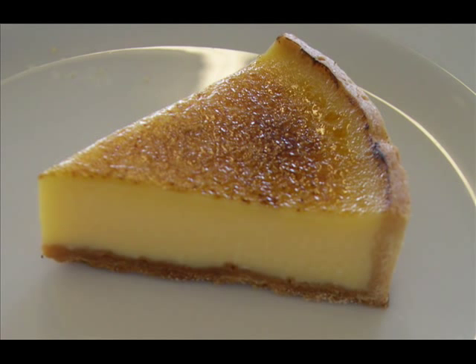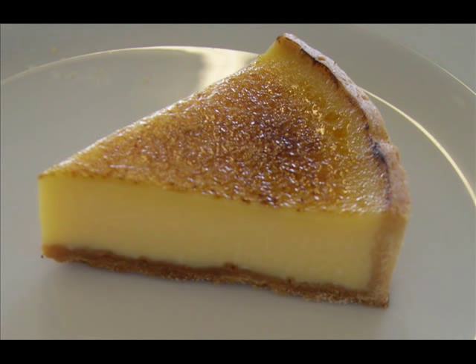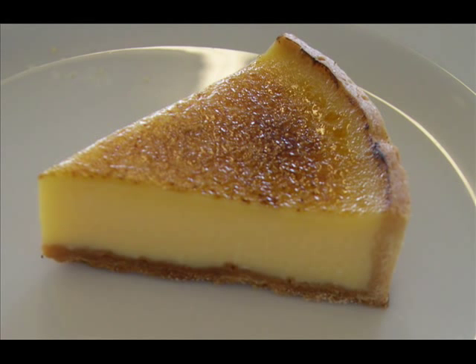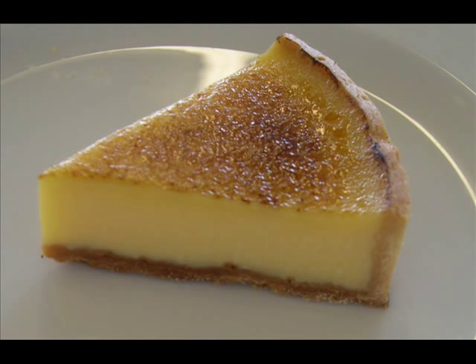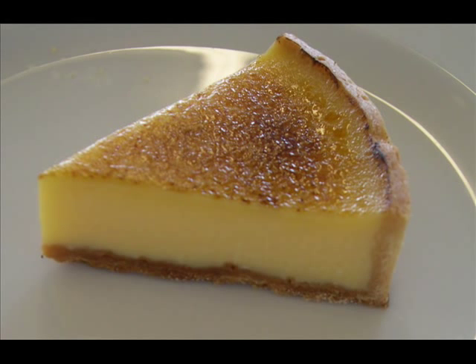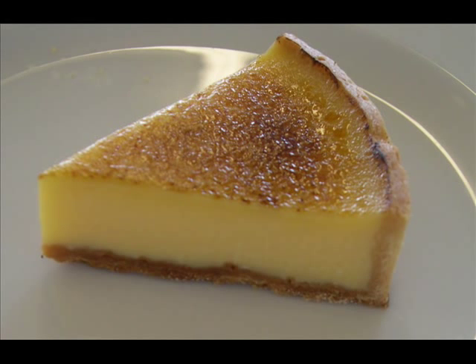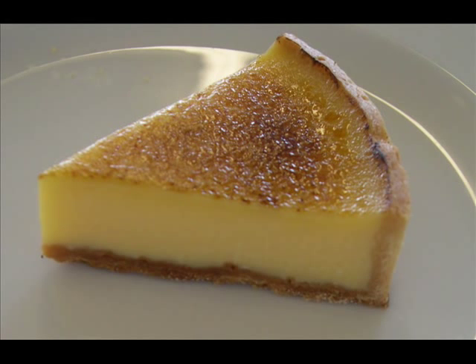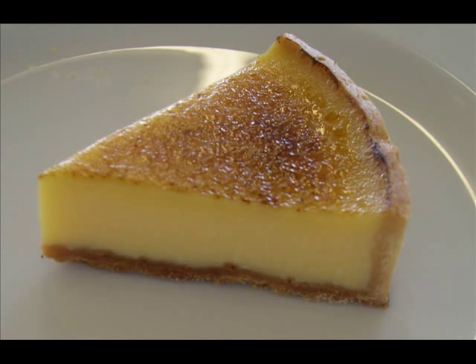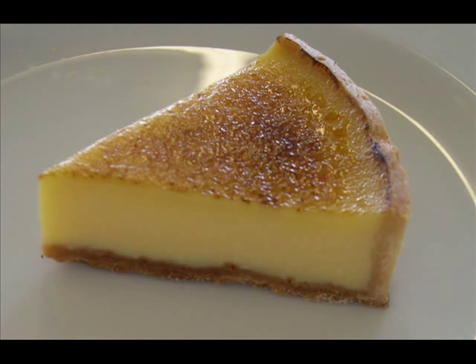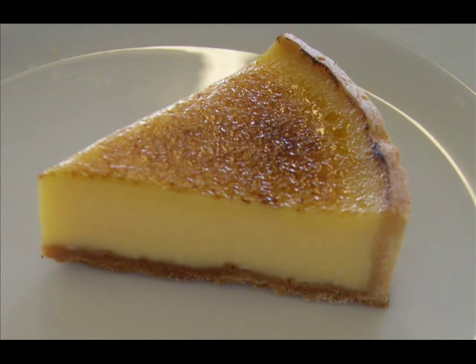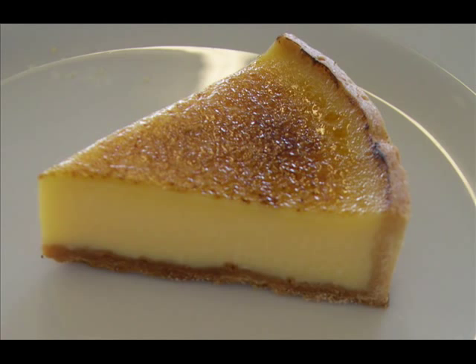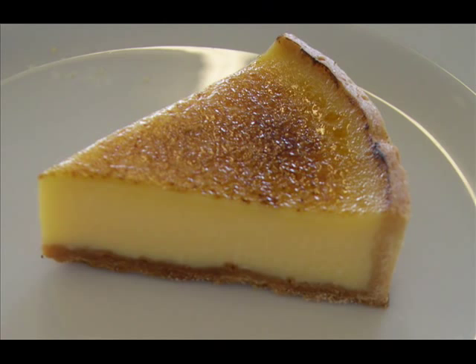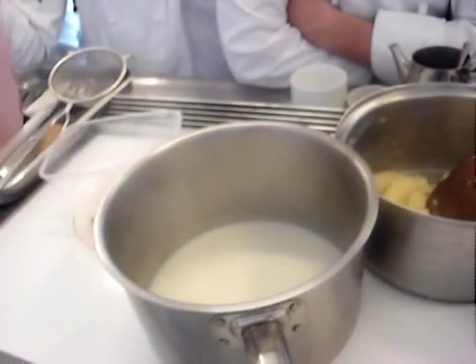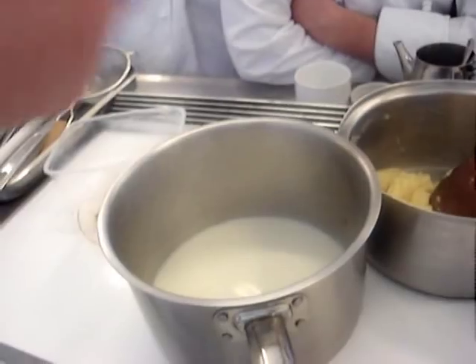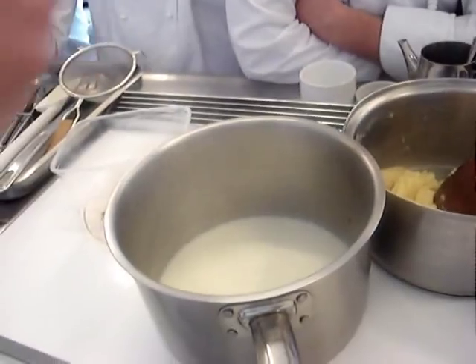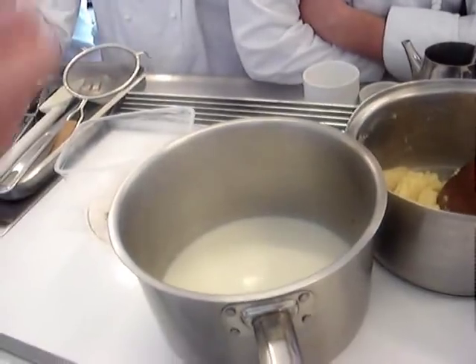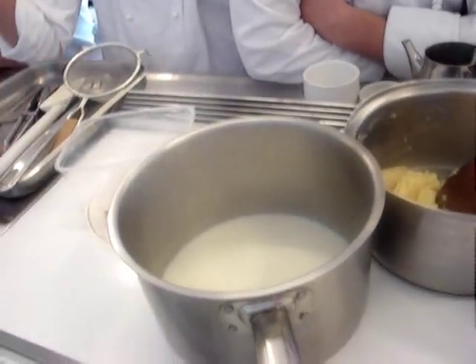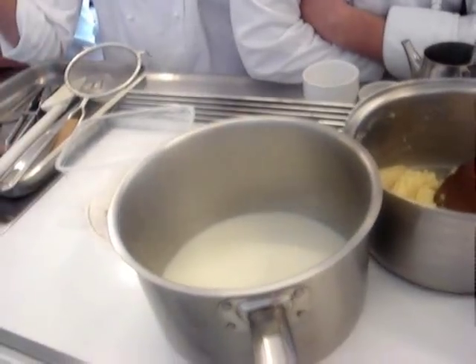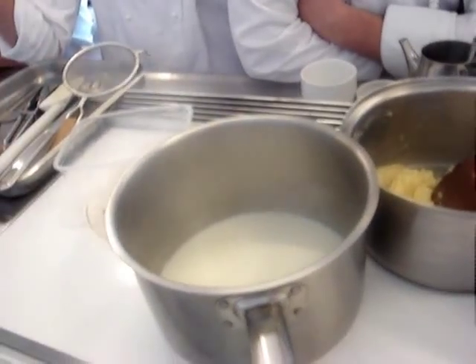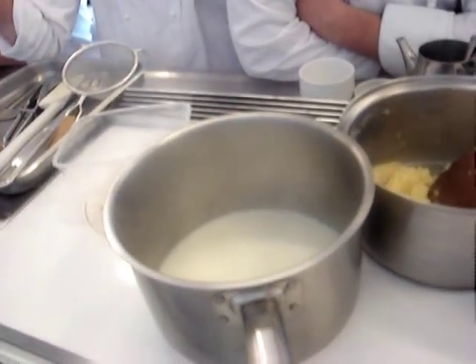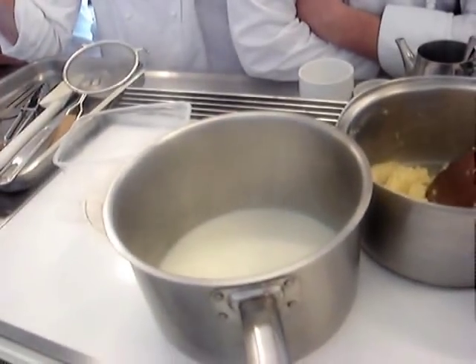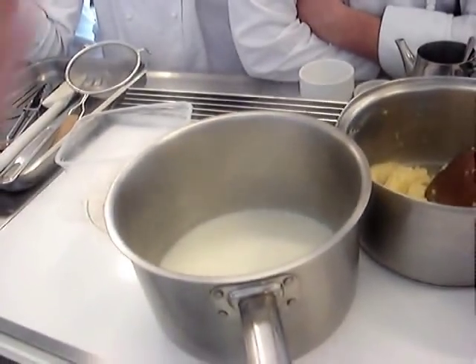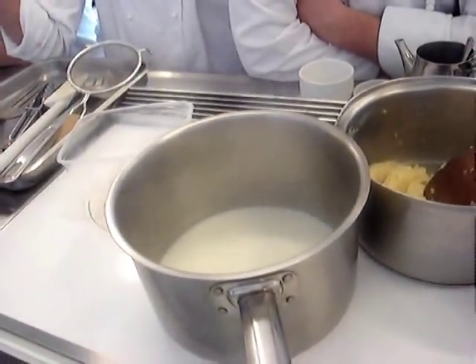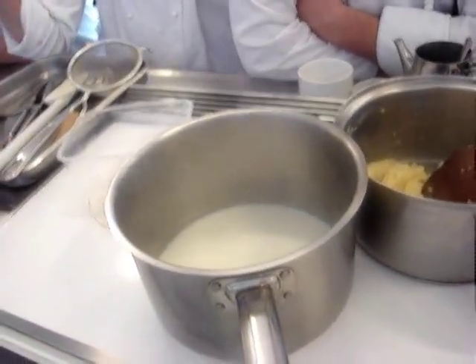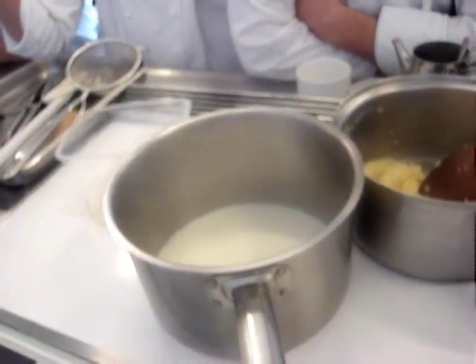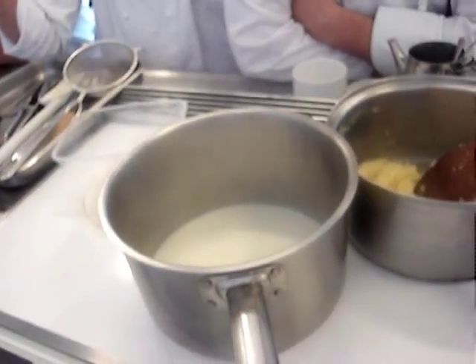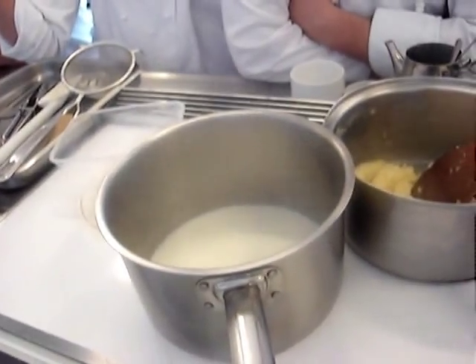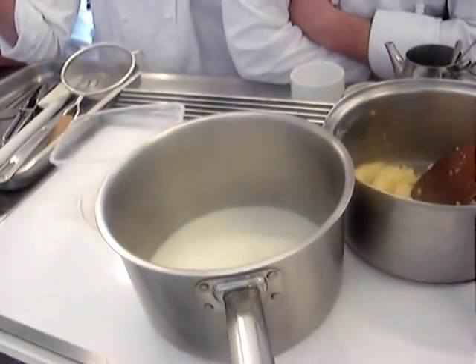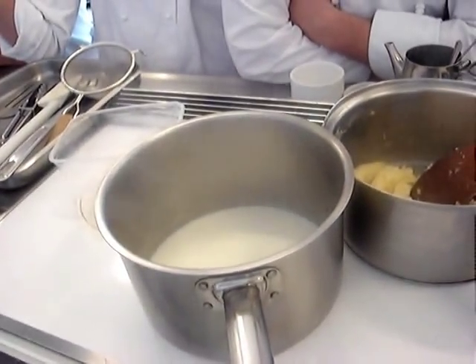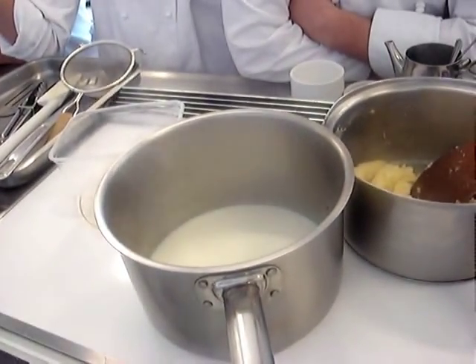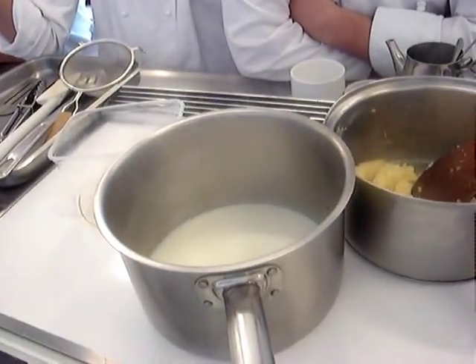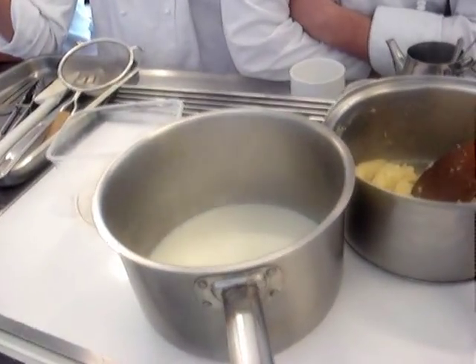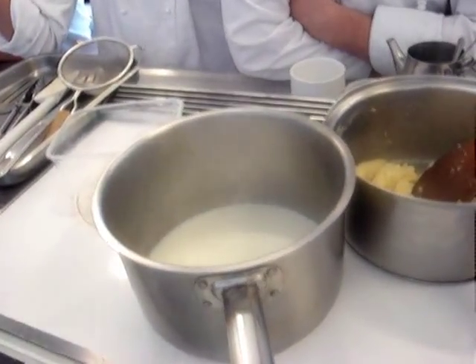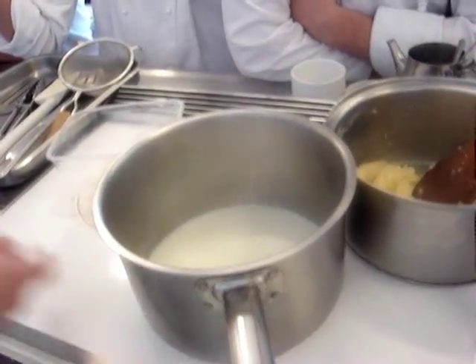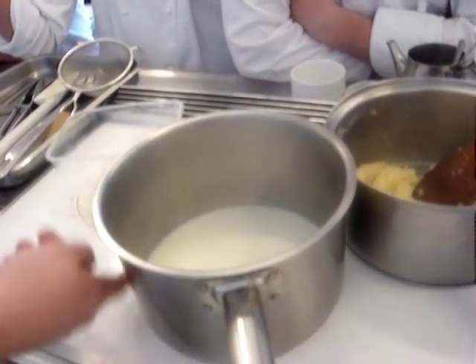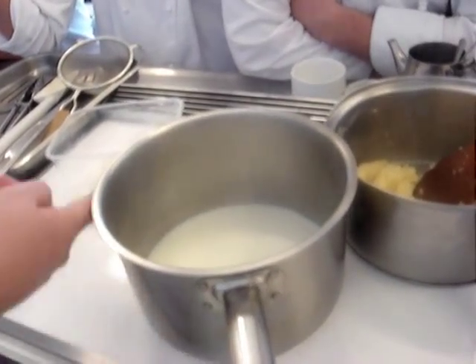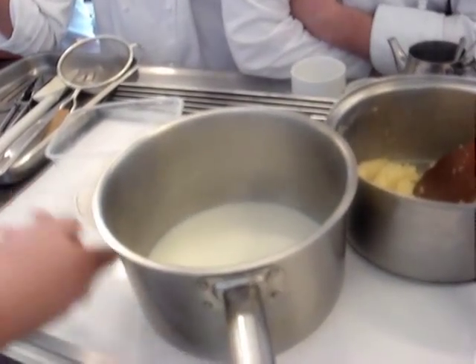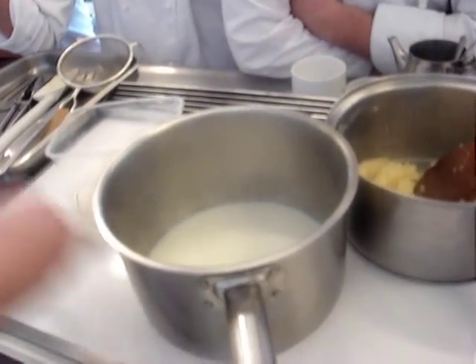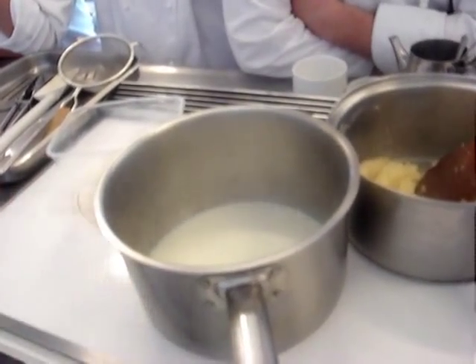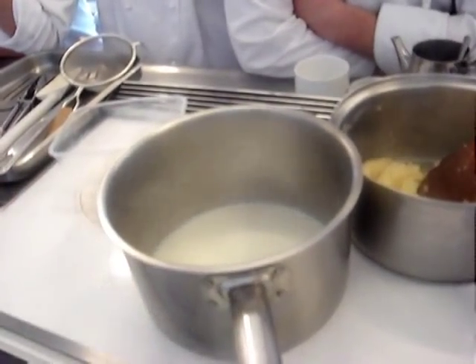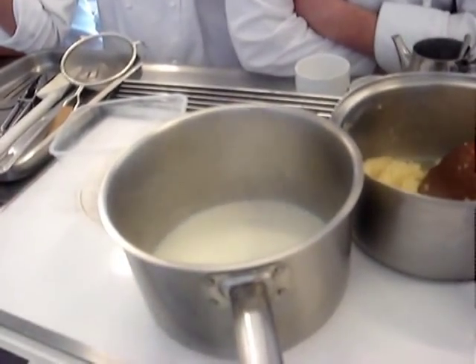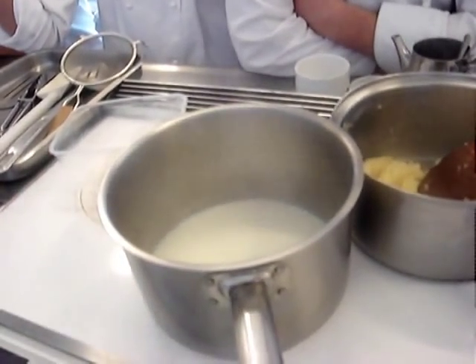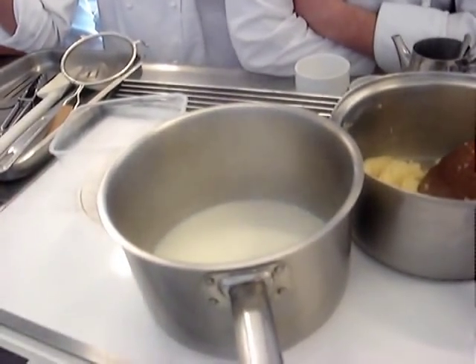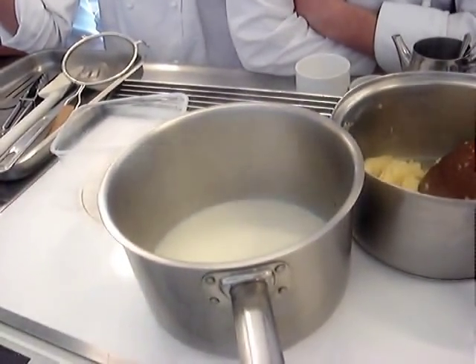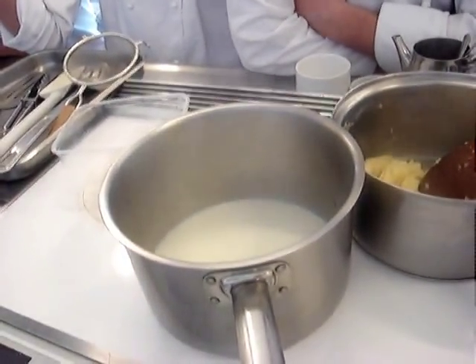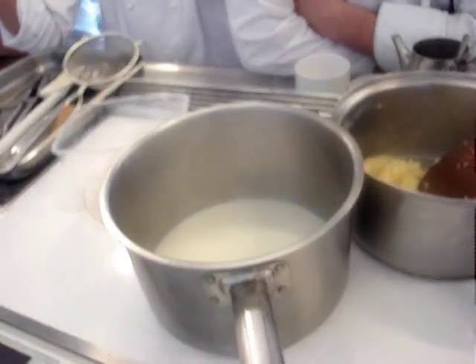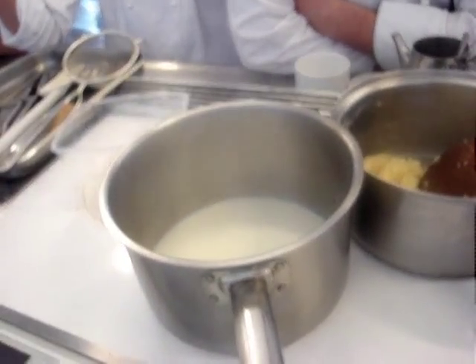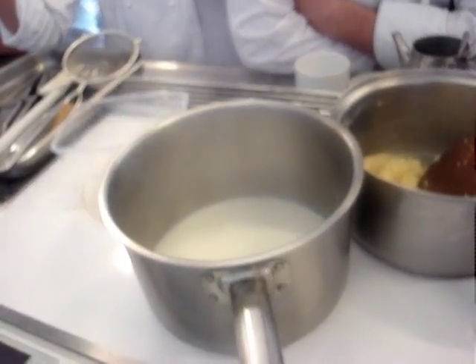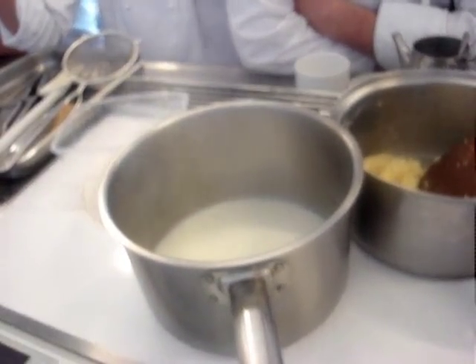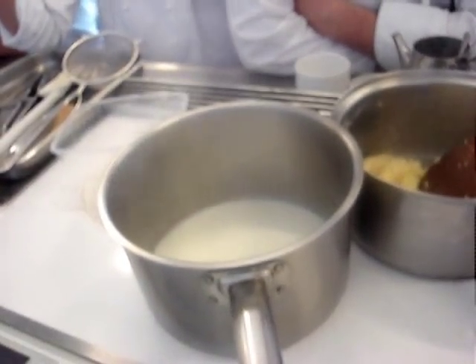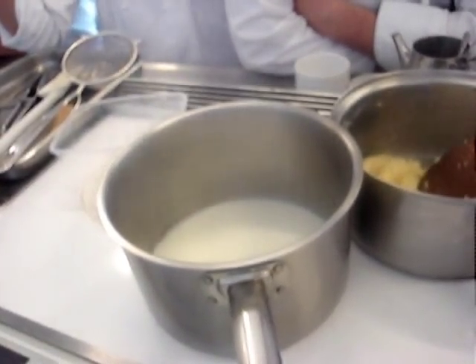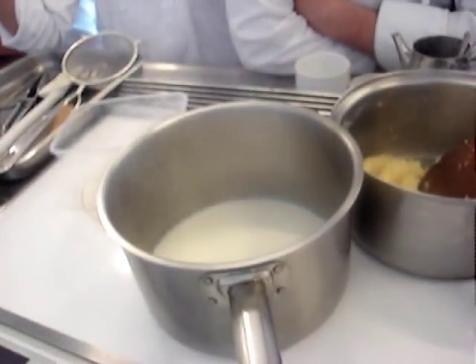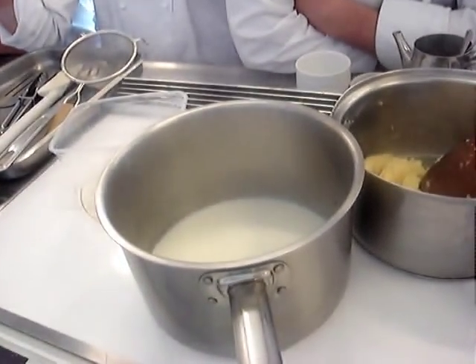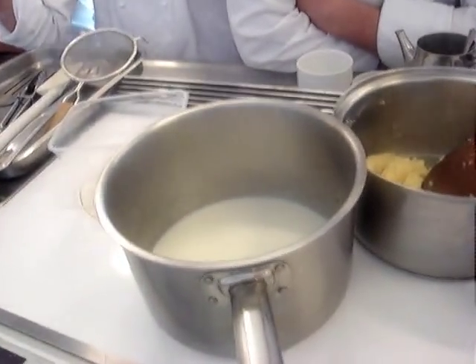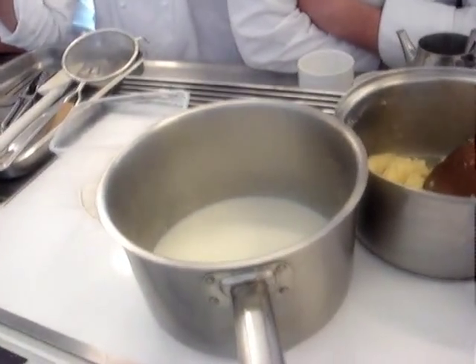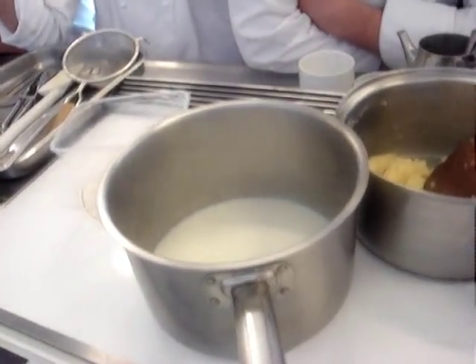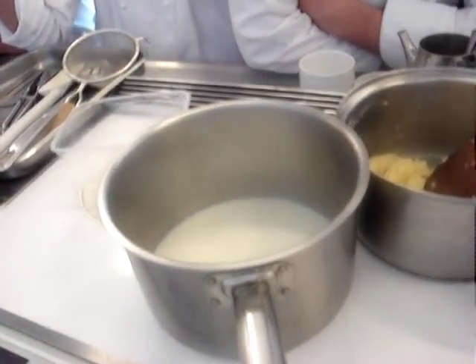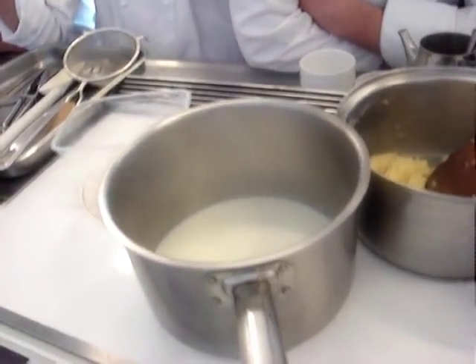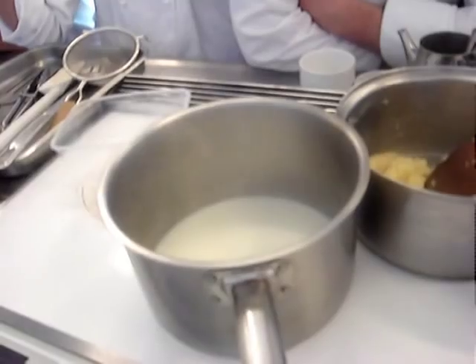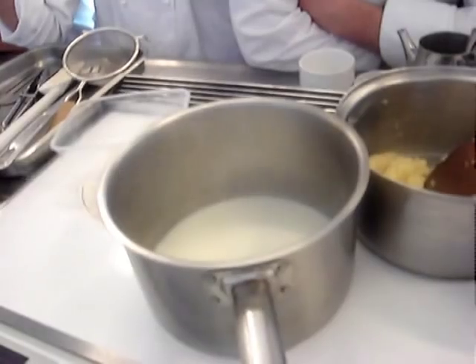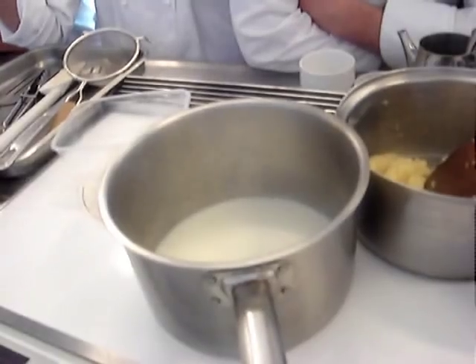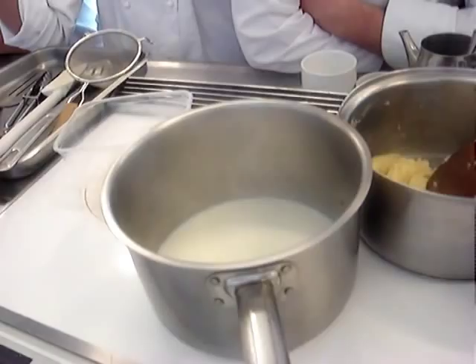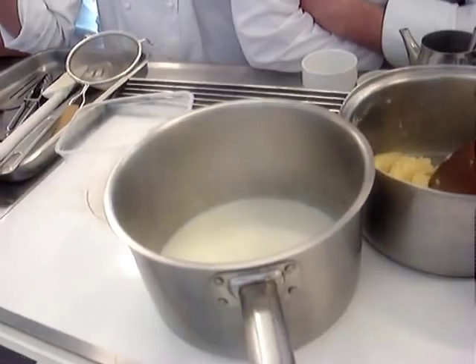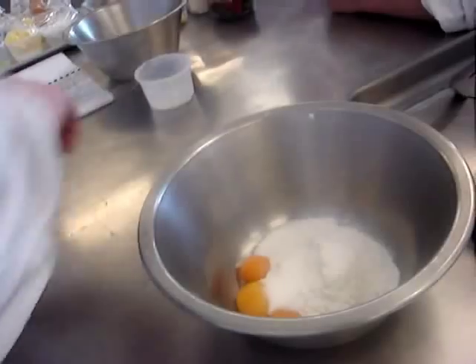The process starts by scalding some milk over a gentle heat. The milk is scored with a little bit of vanilla for flavour.